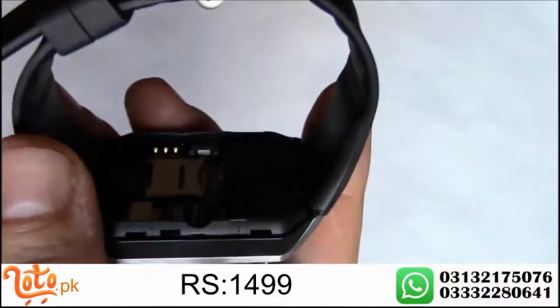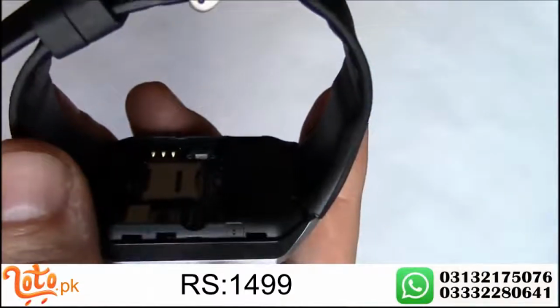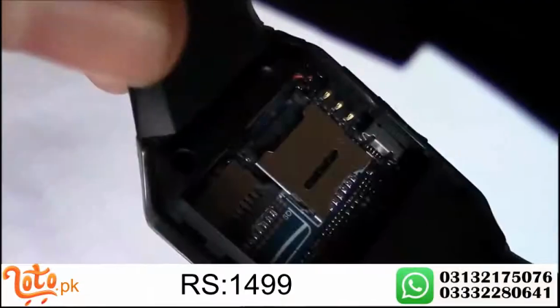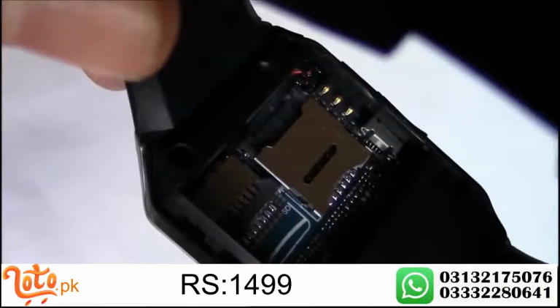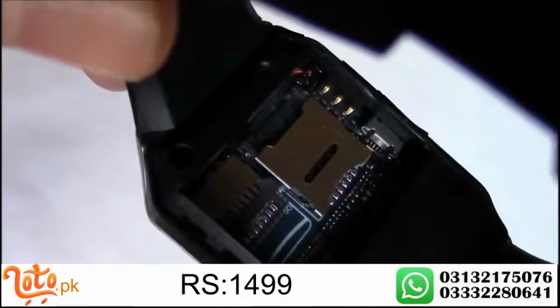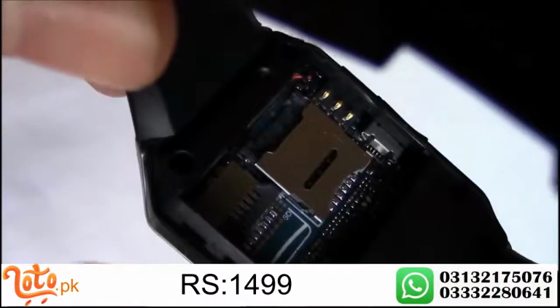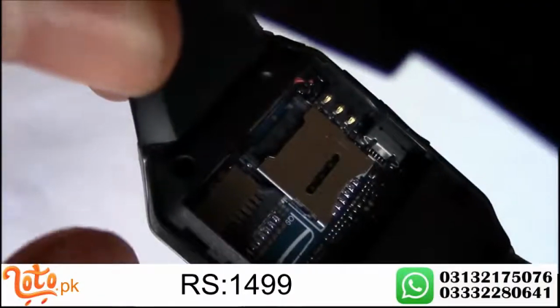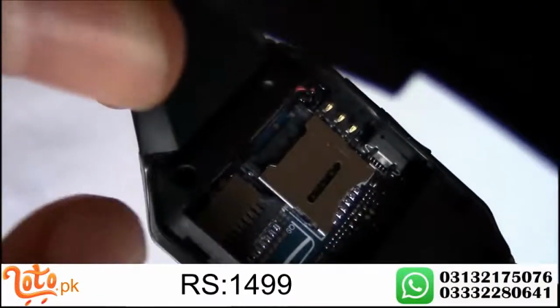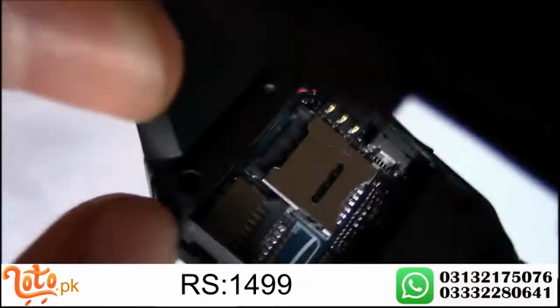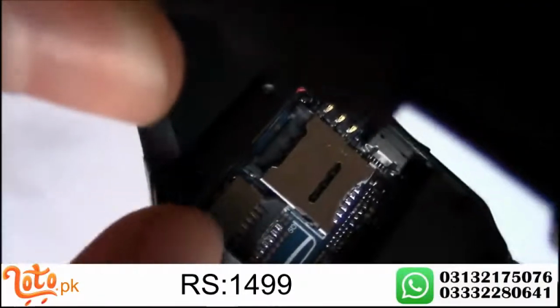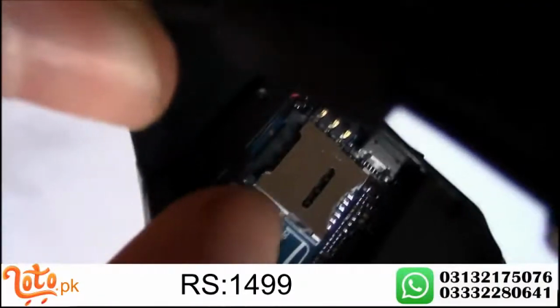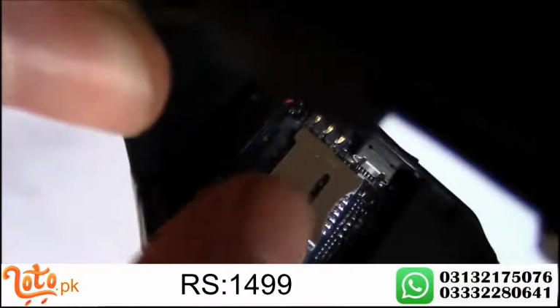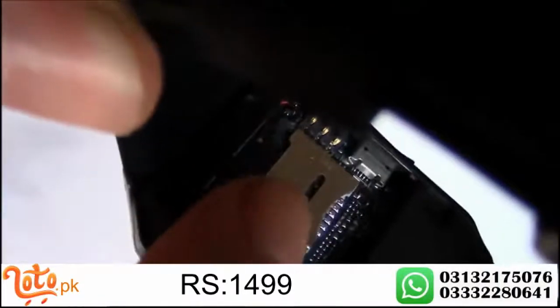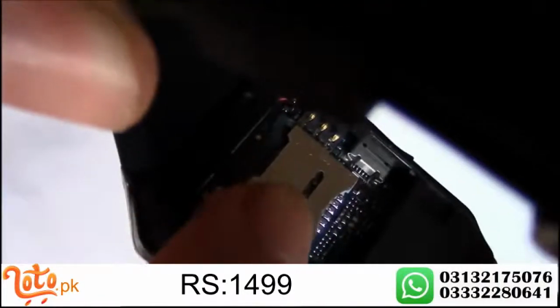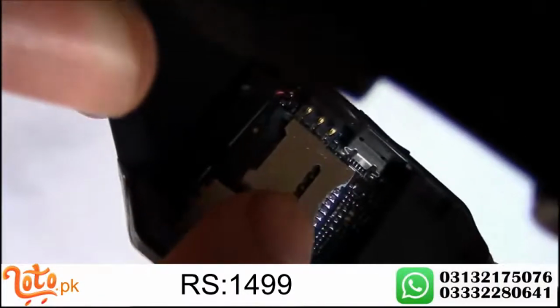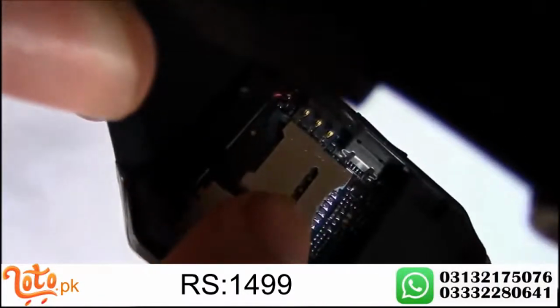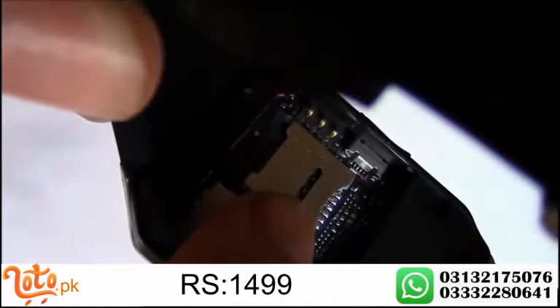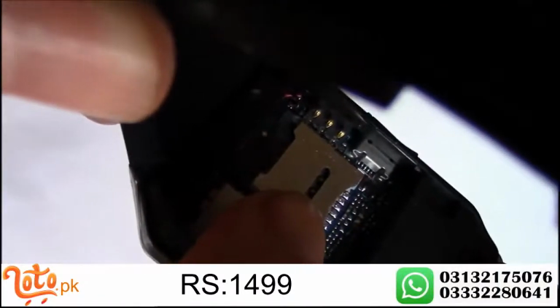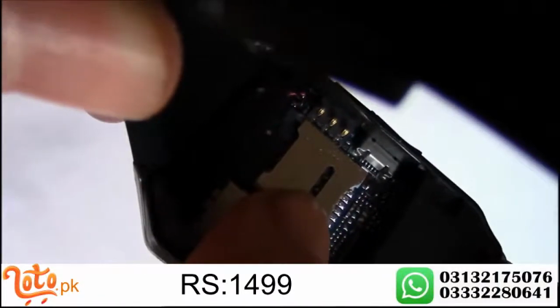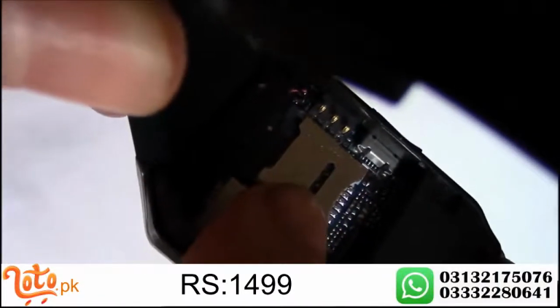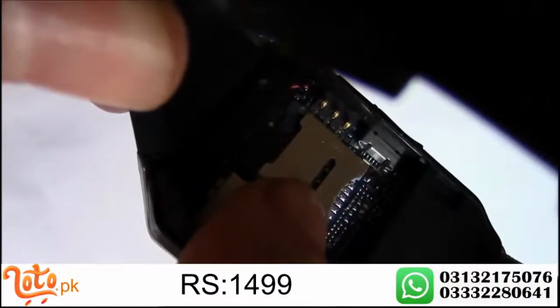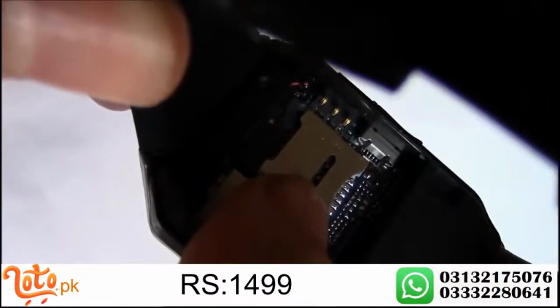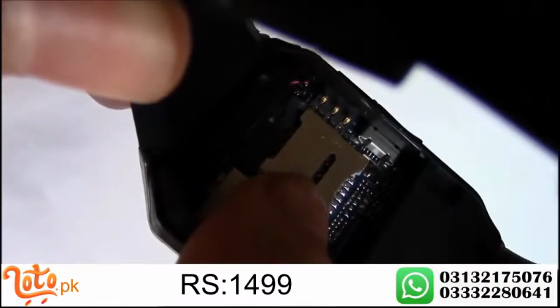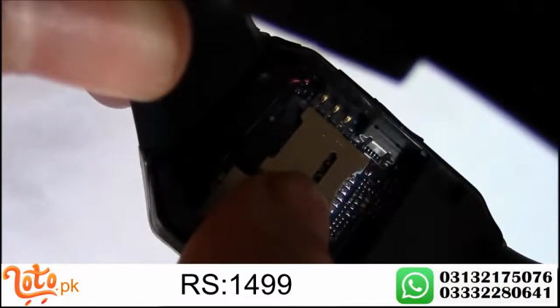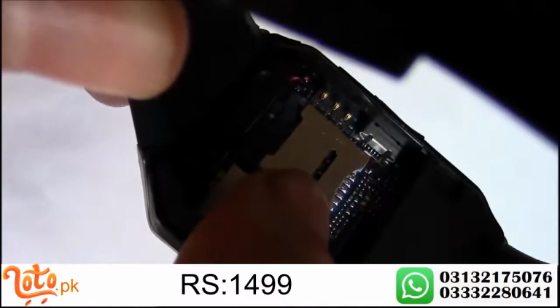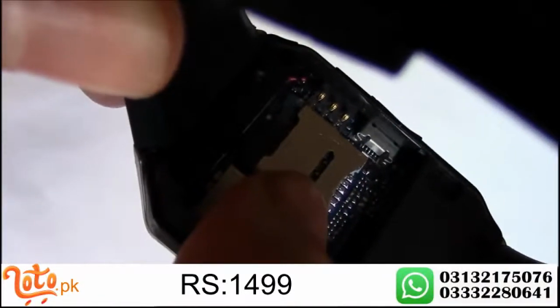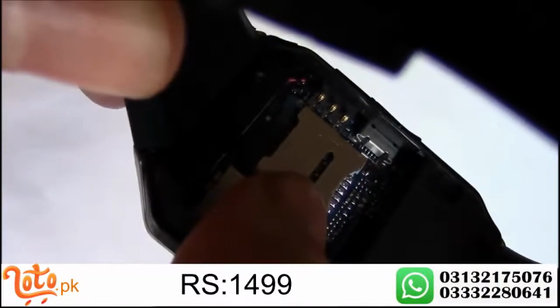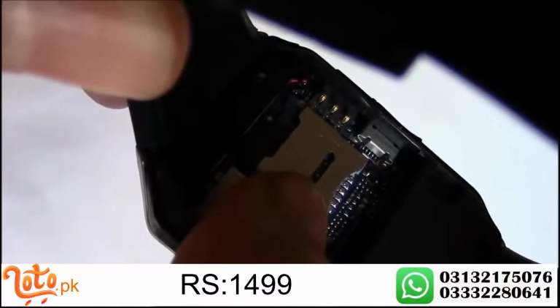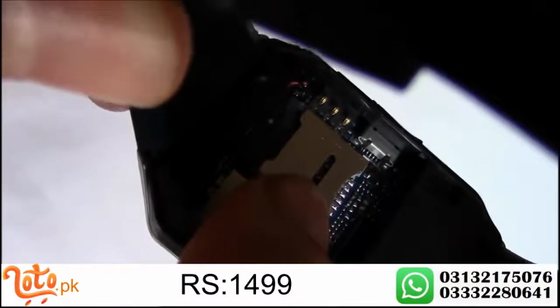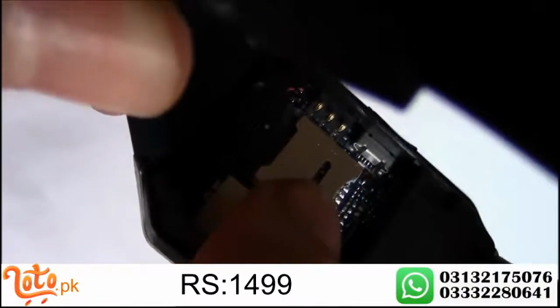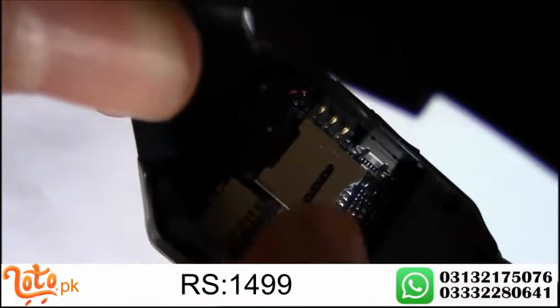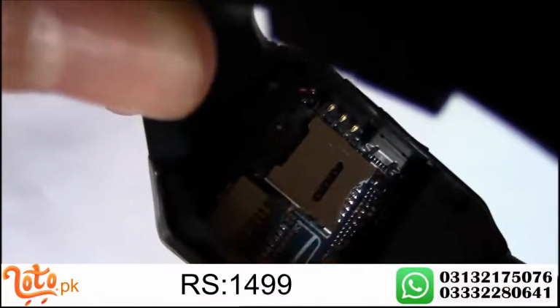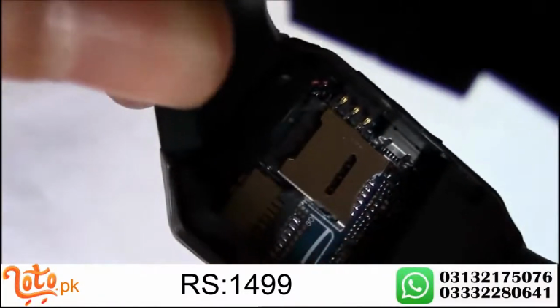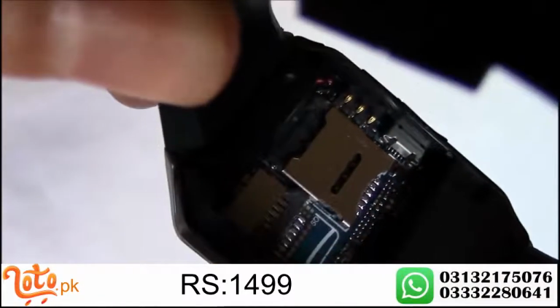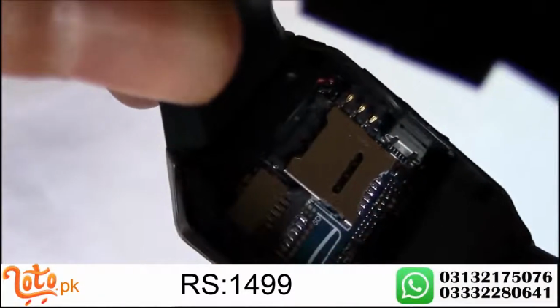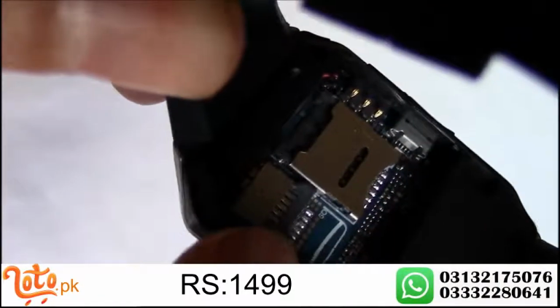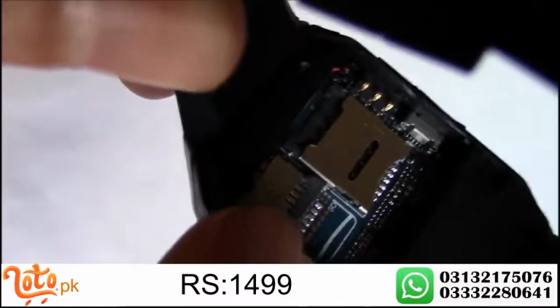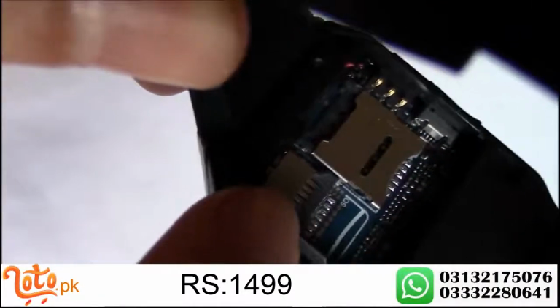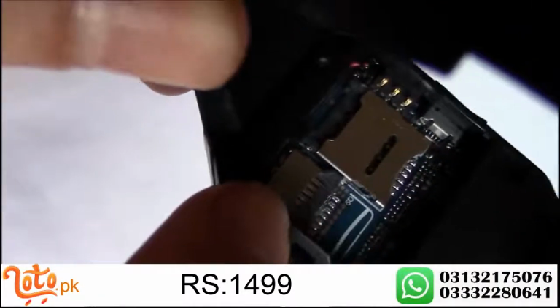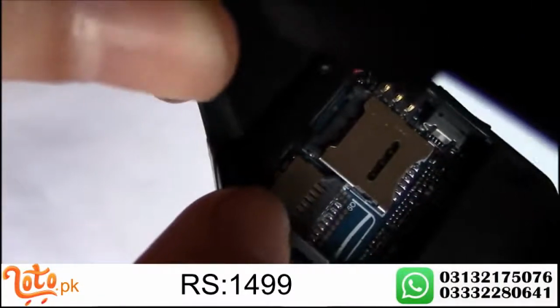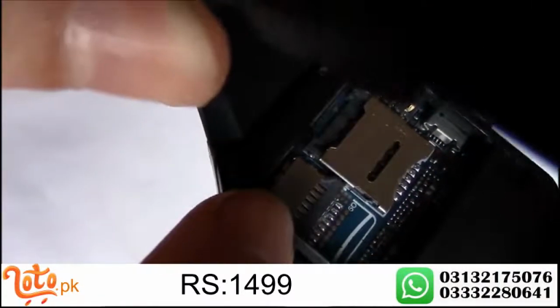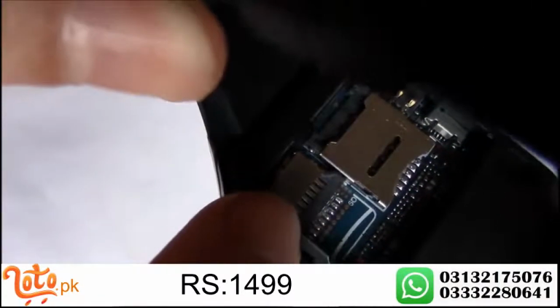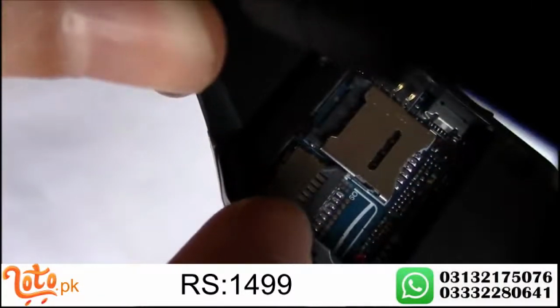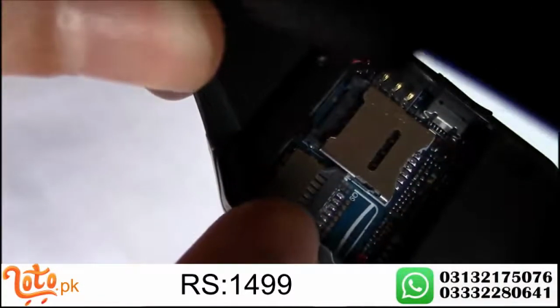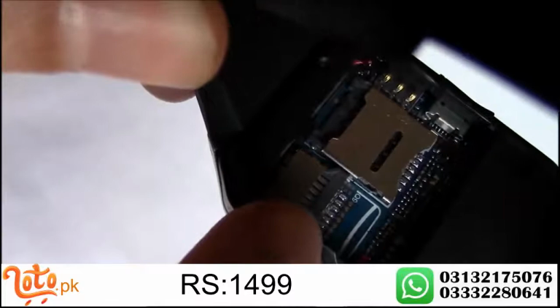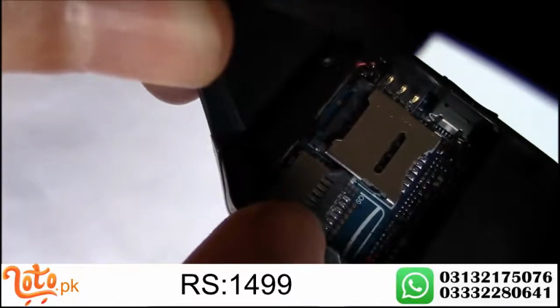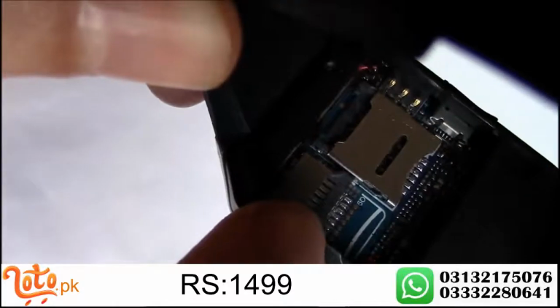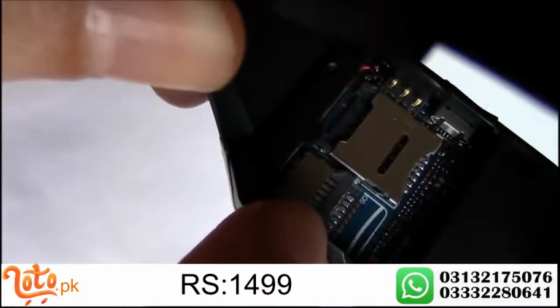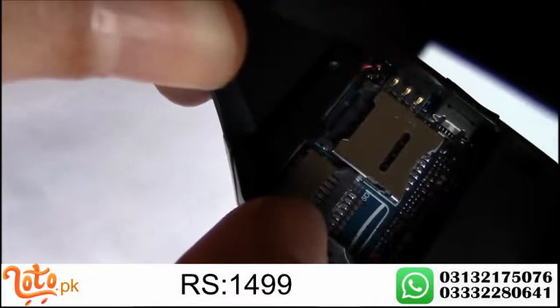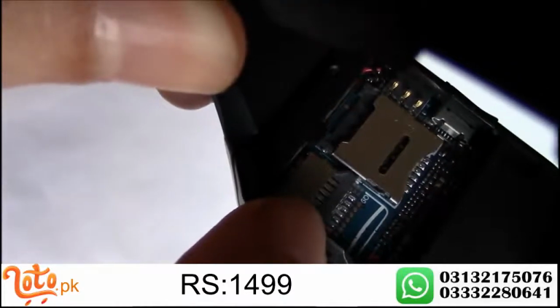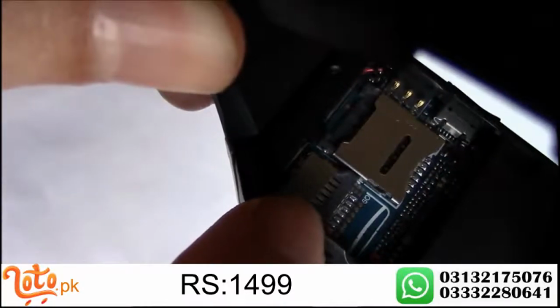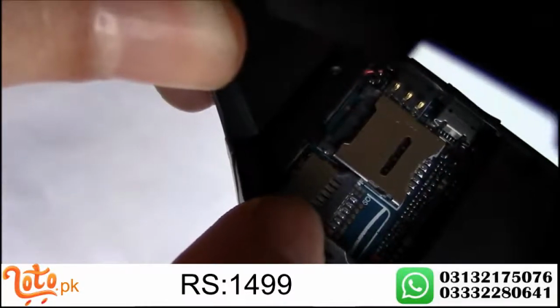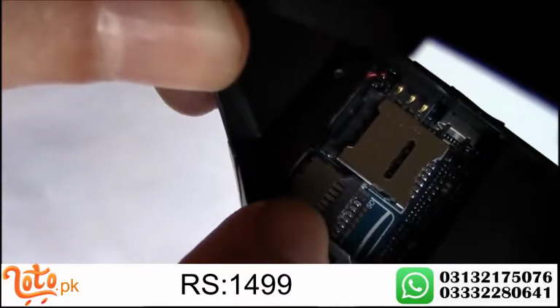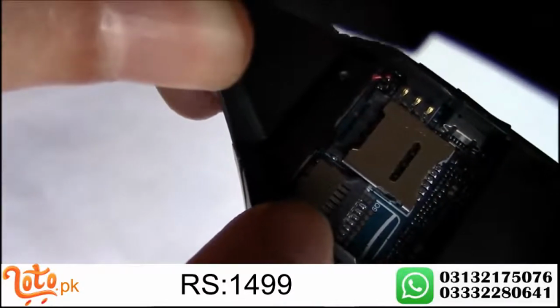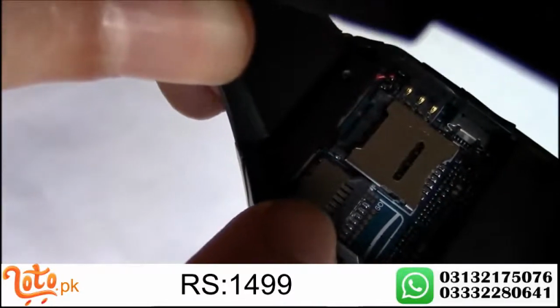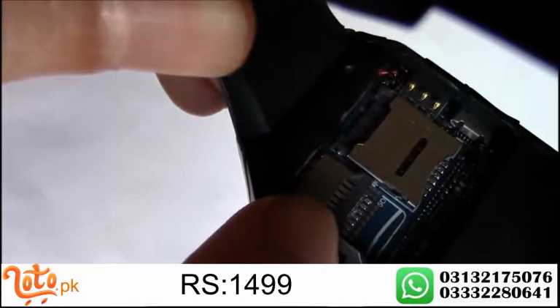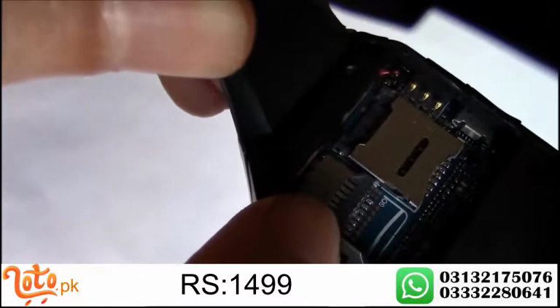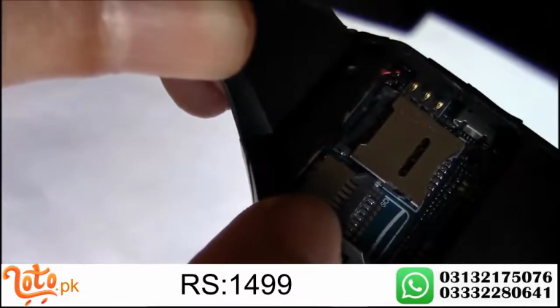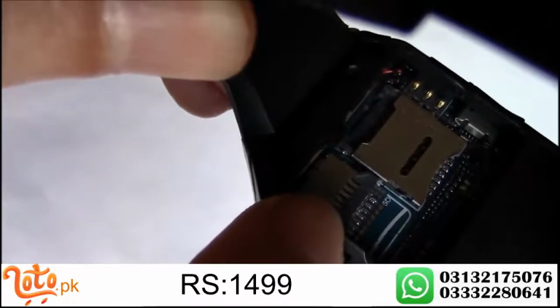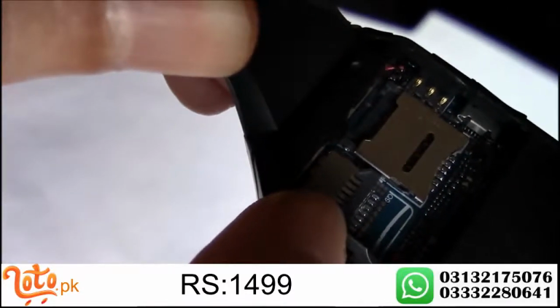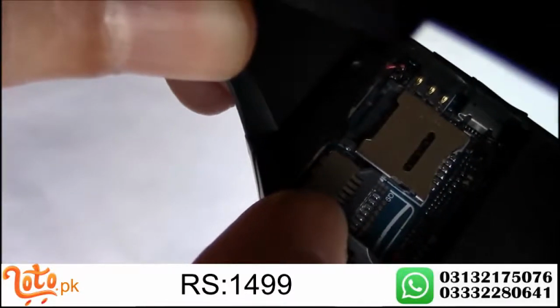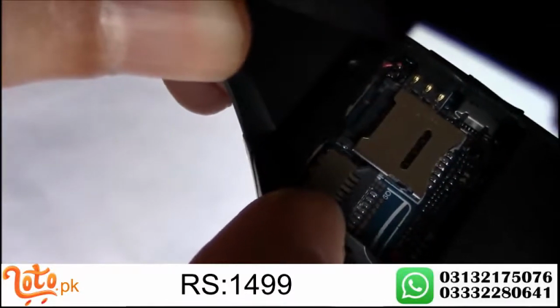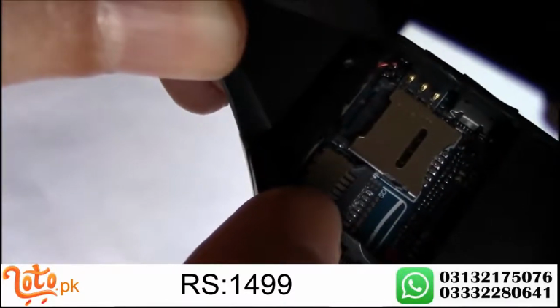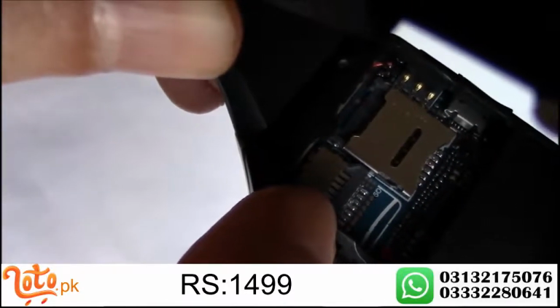Right over here is the SIM card slot and here is the micro SD card slot.